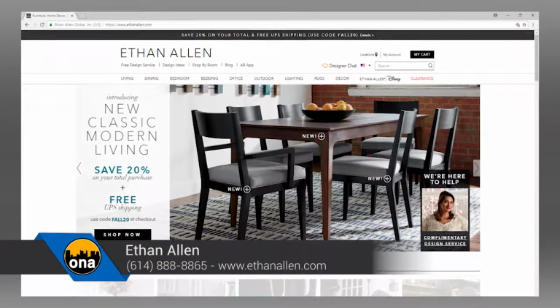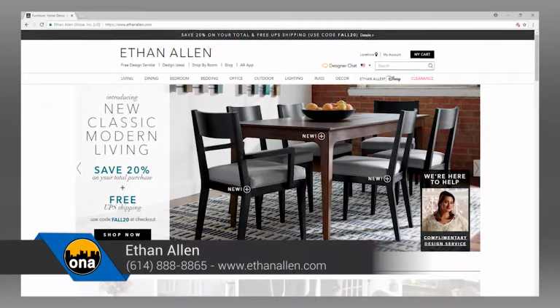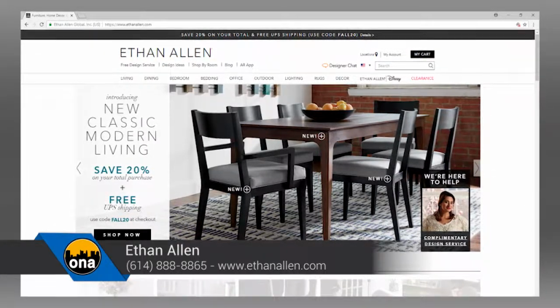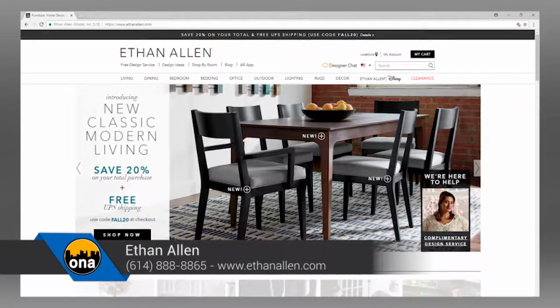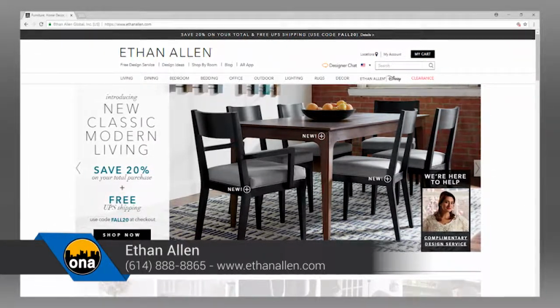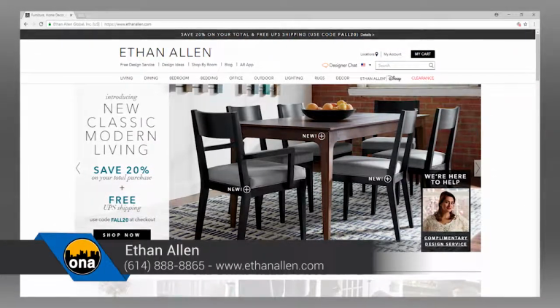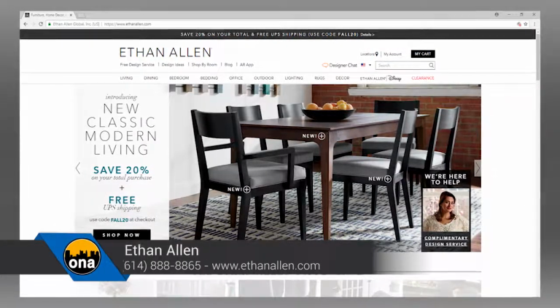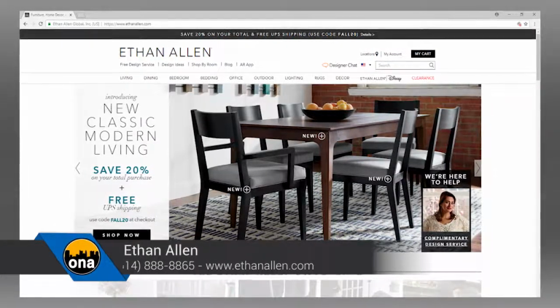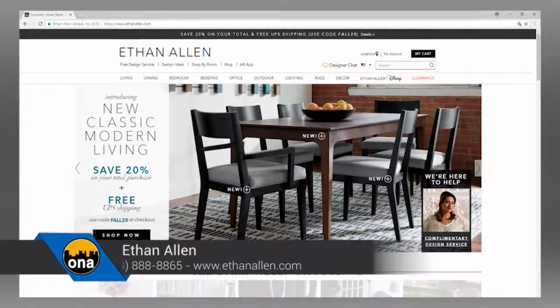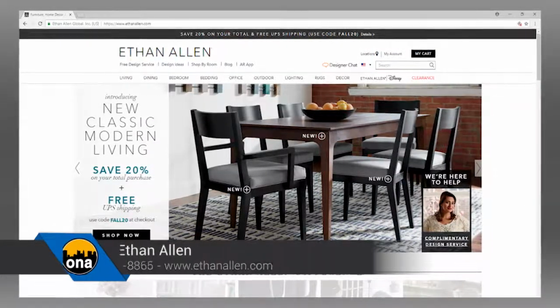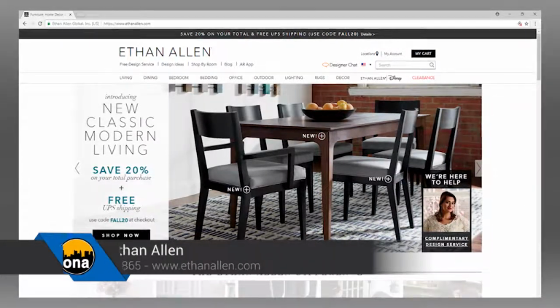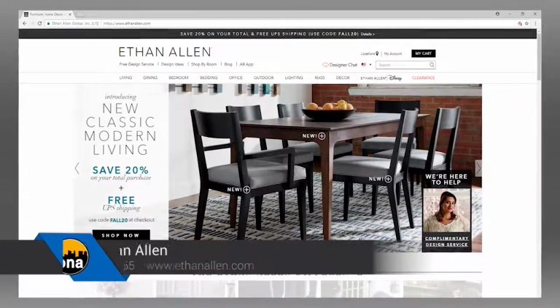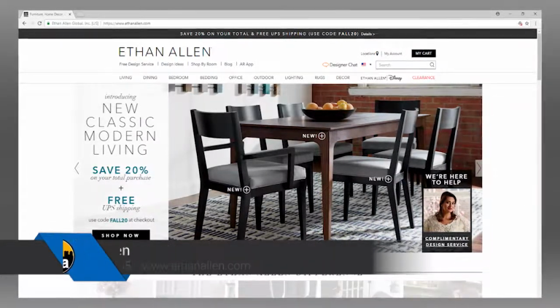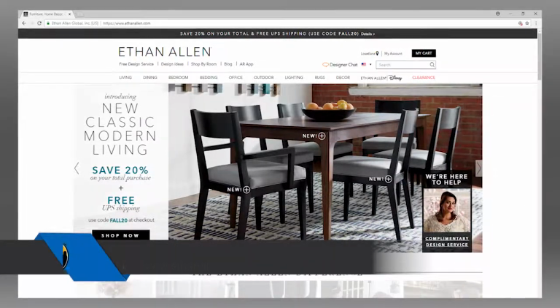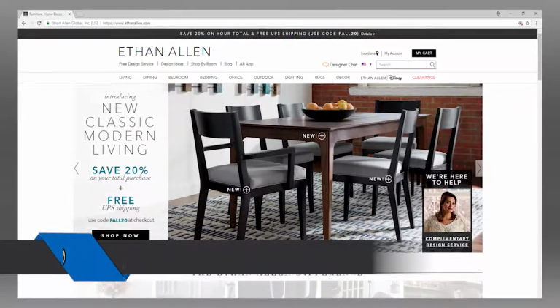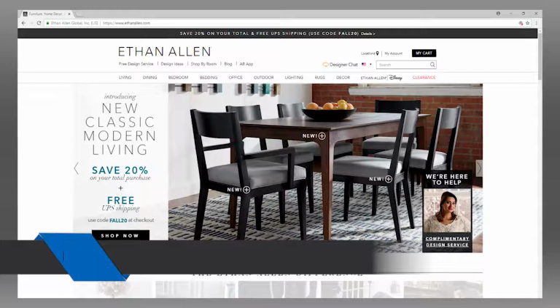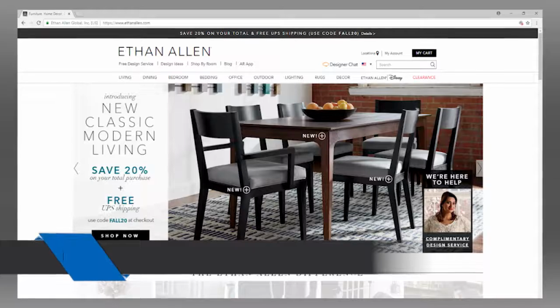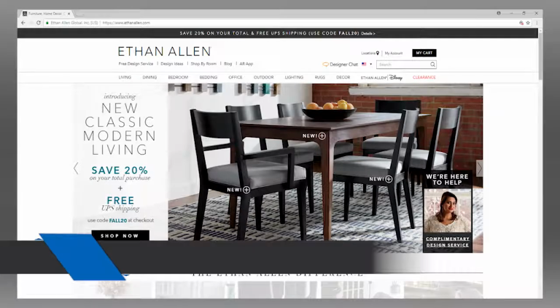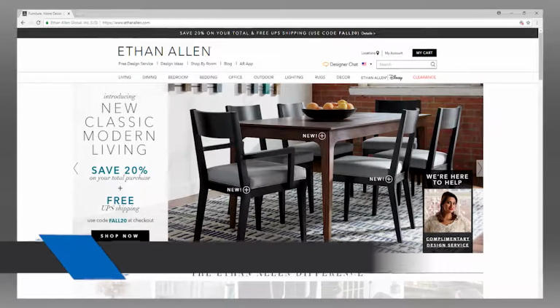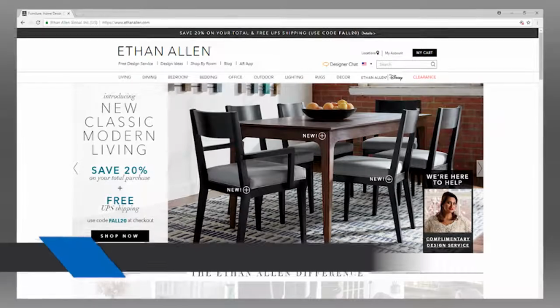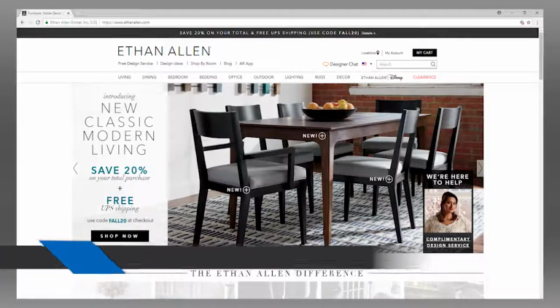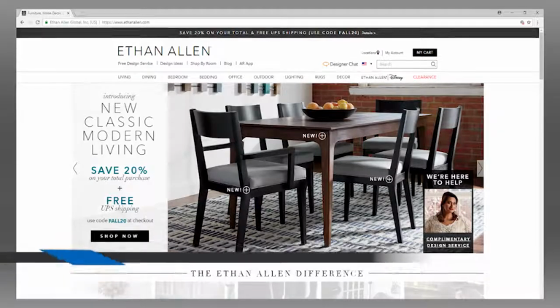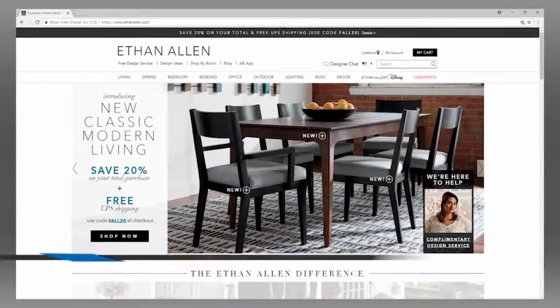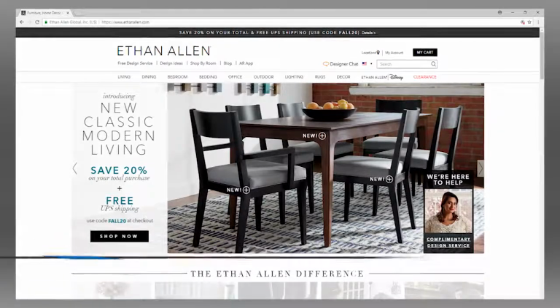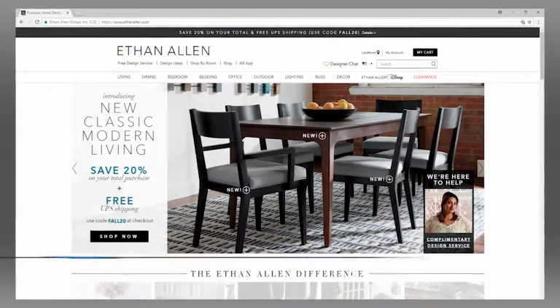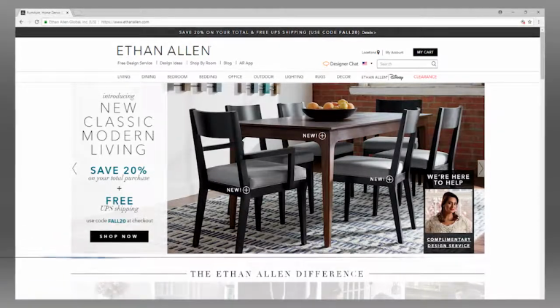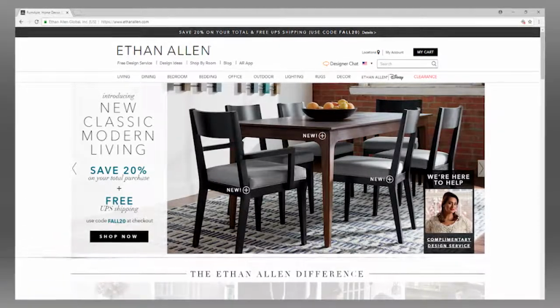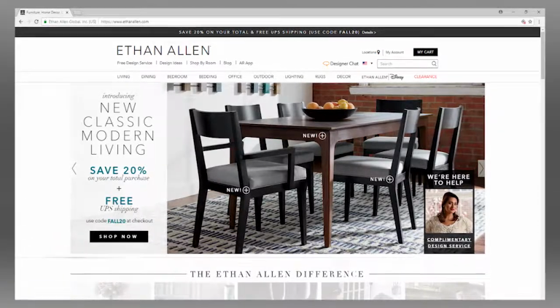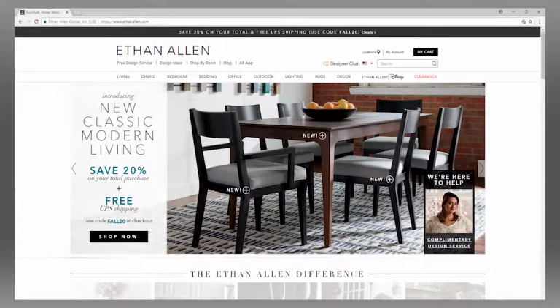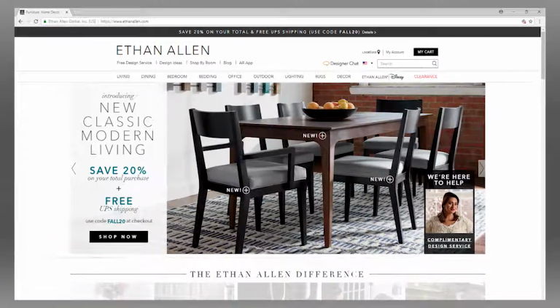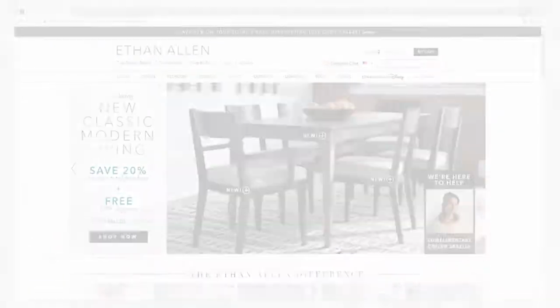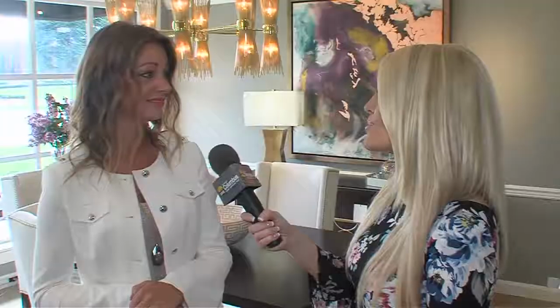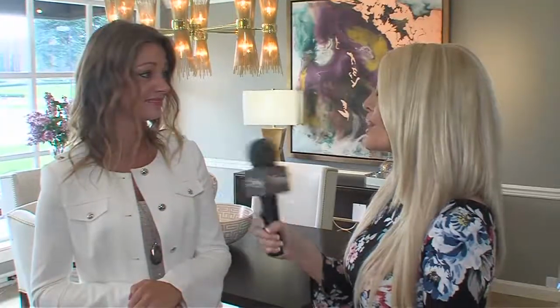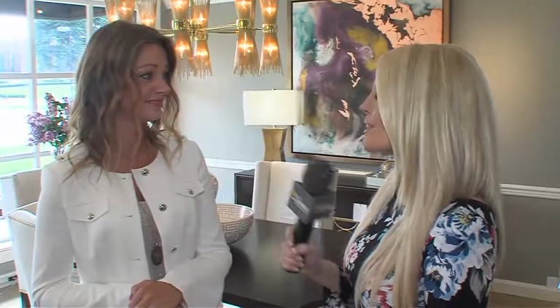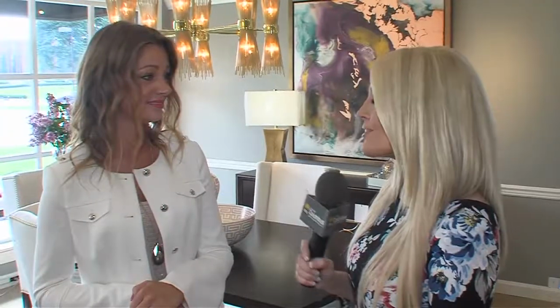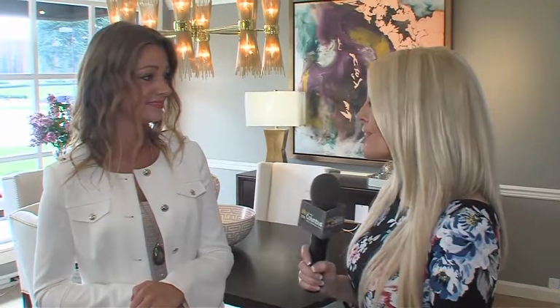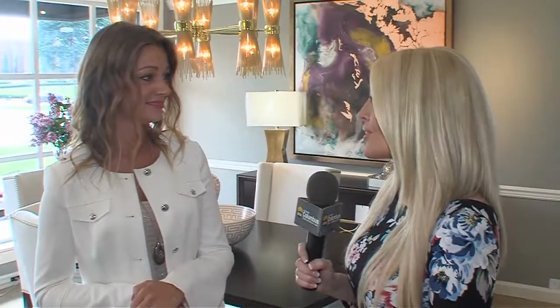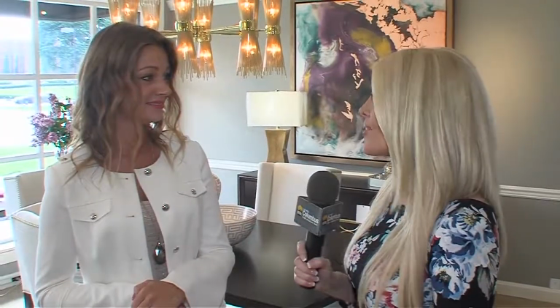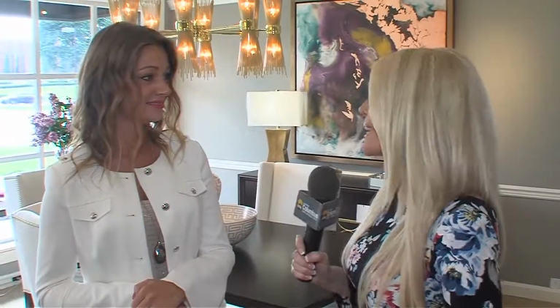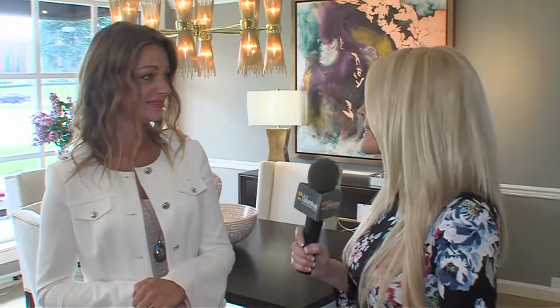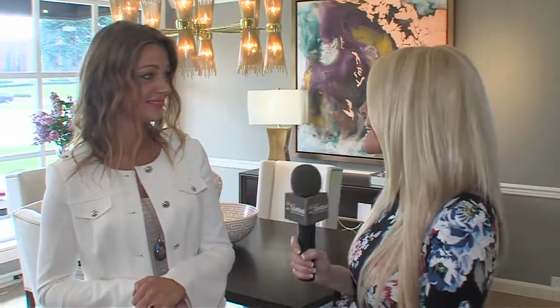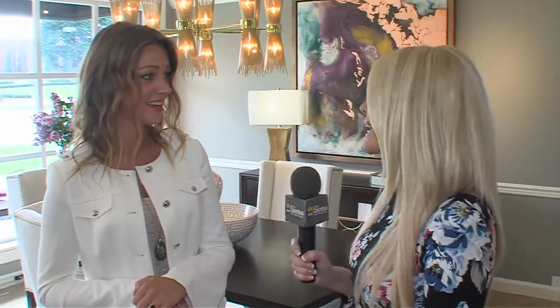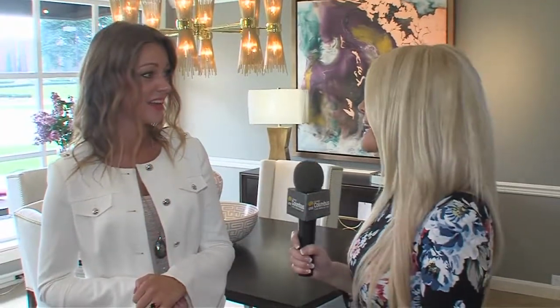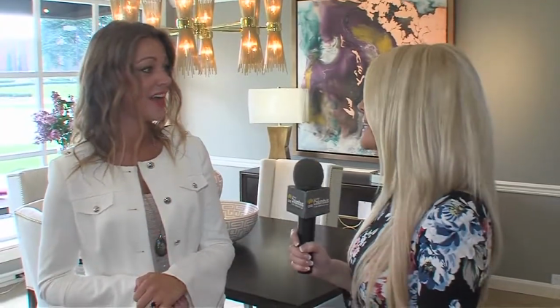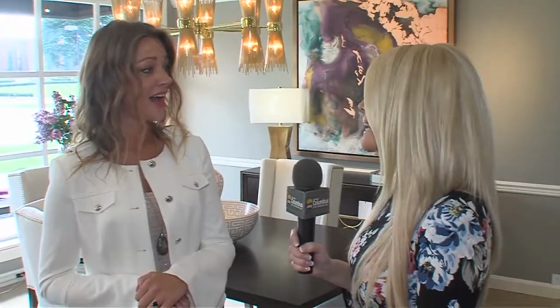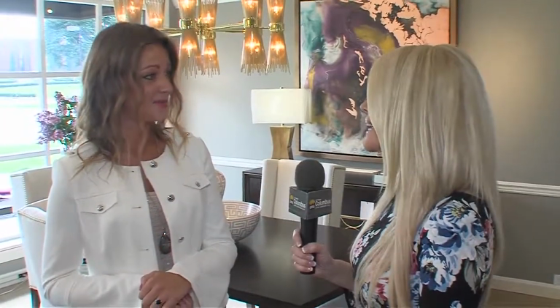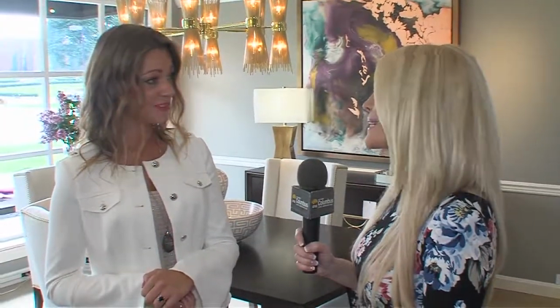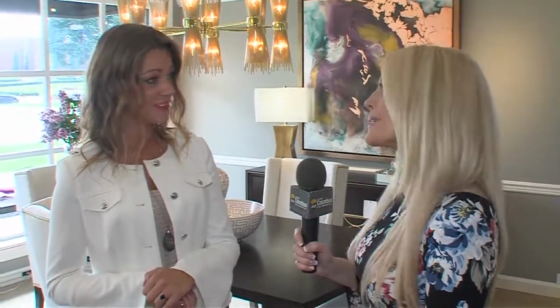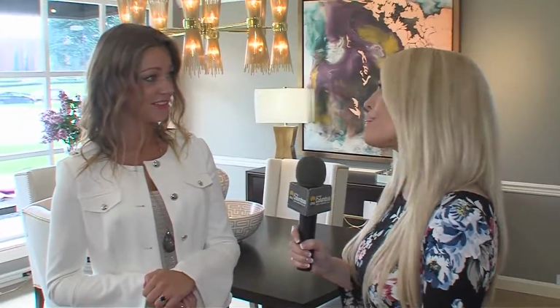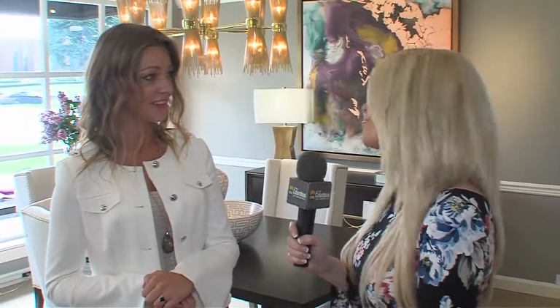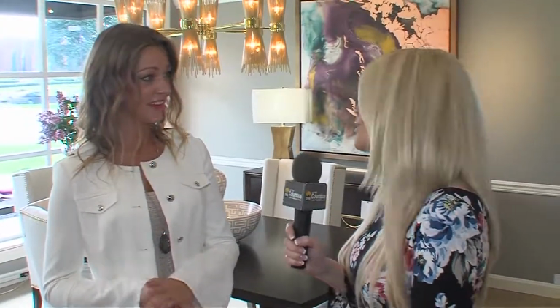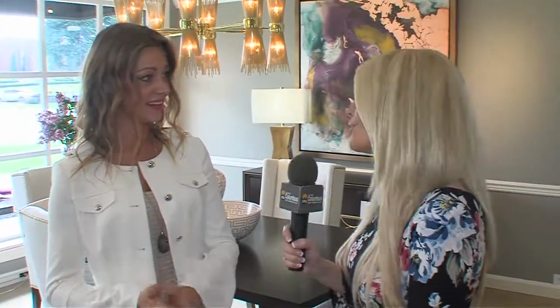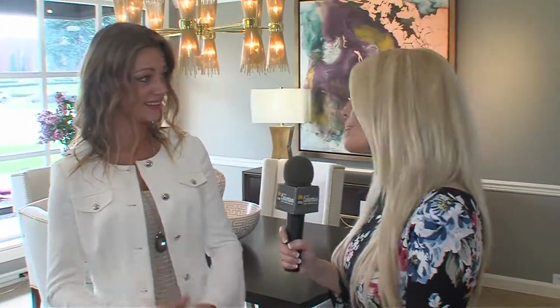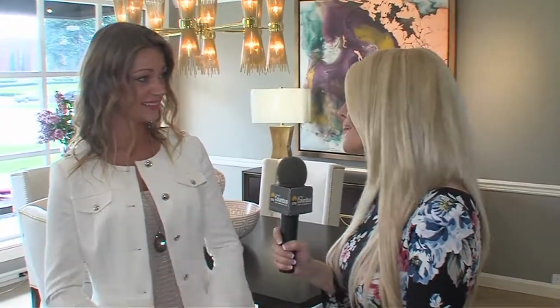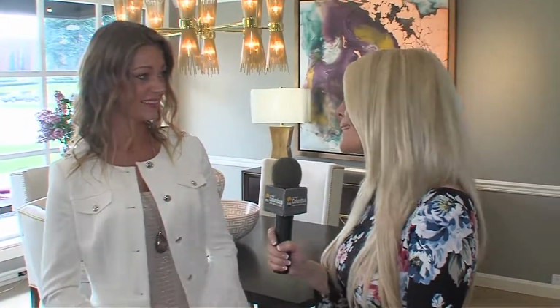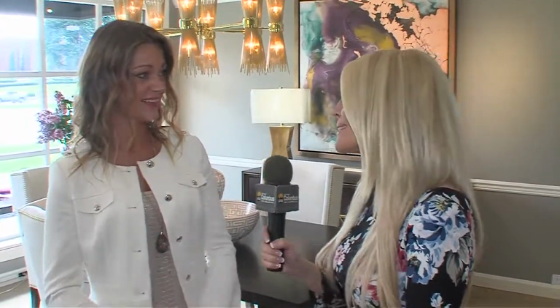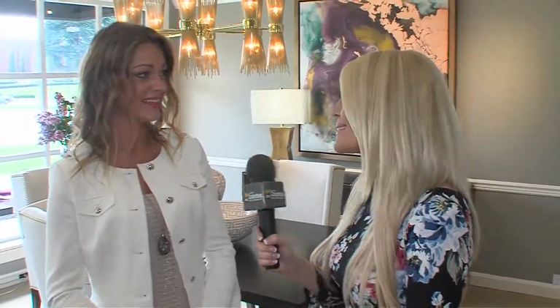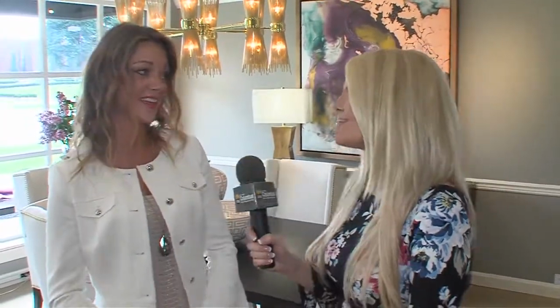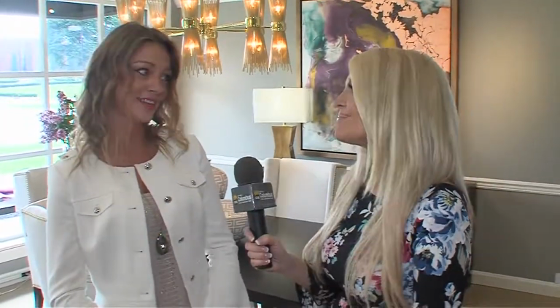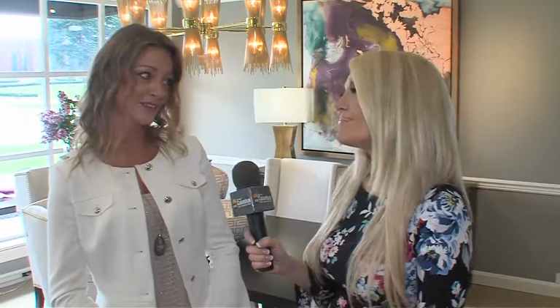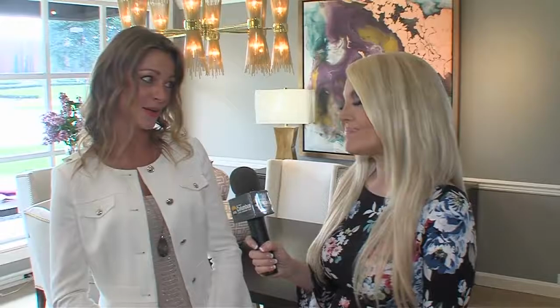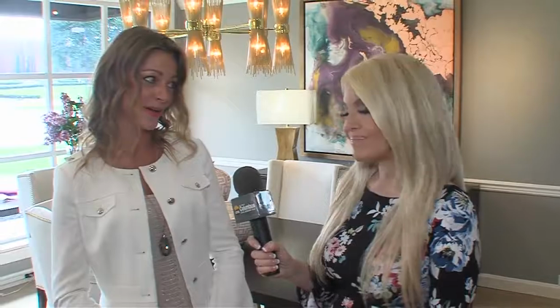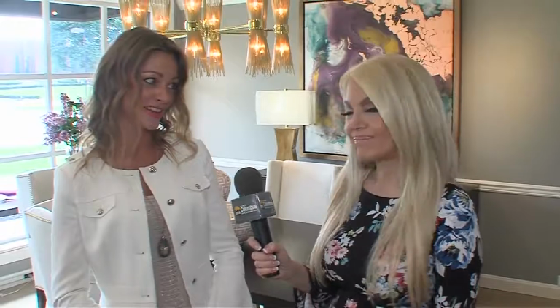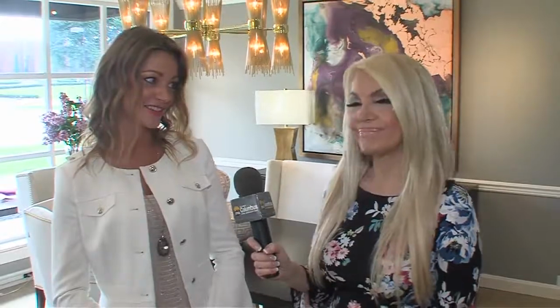You can also find us on Pinterest, Houzz, and Instagram. Wonderful. Thanks again. Absolutely. It's a beautiful place. Thank you so much.